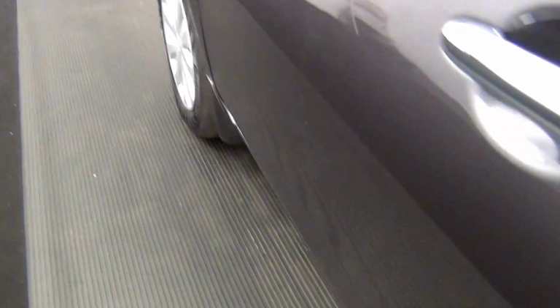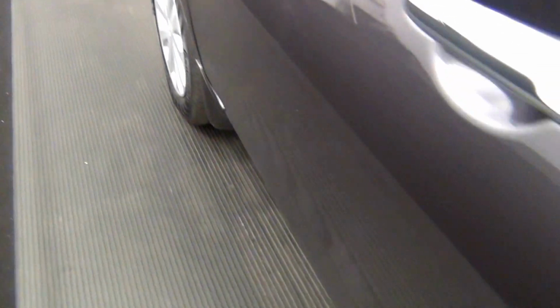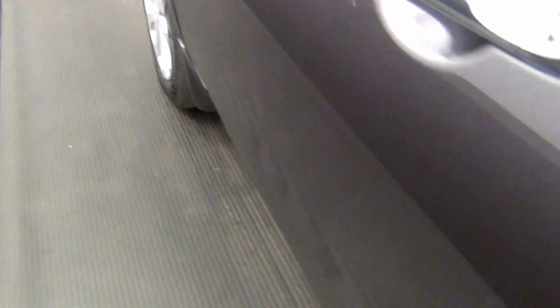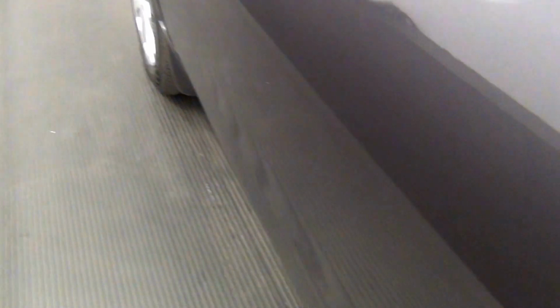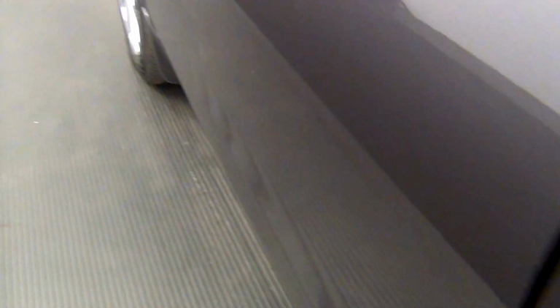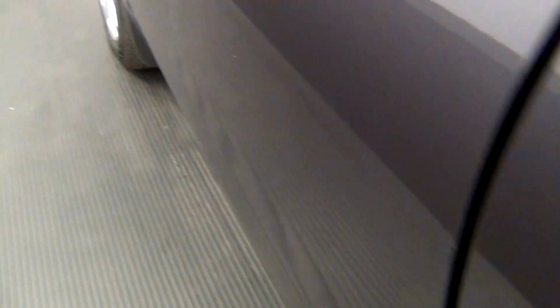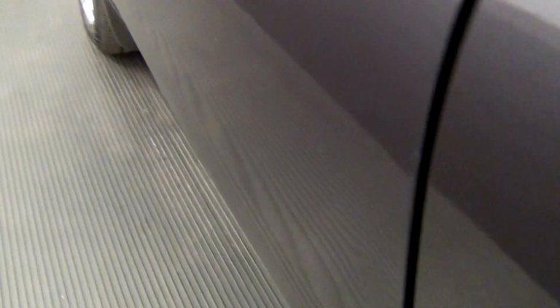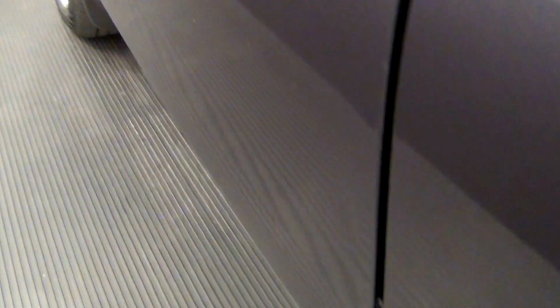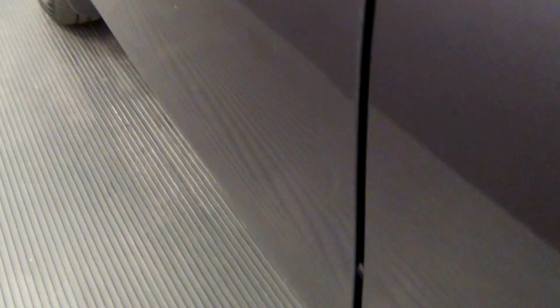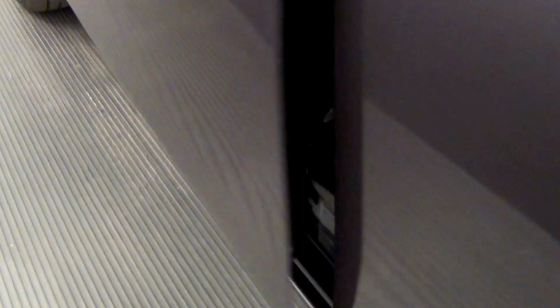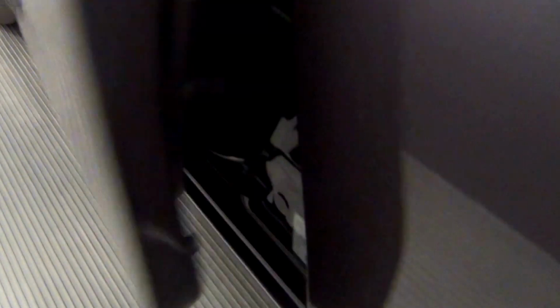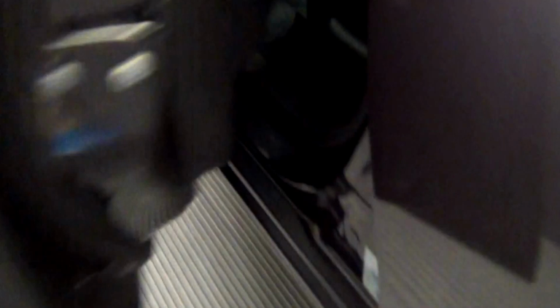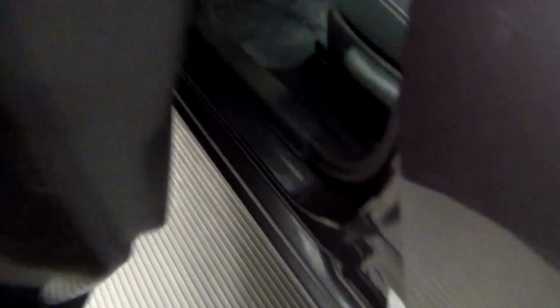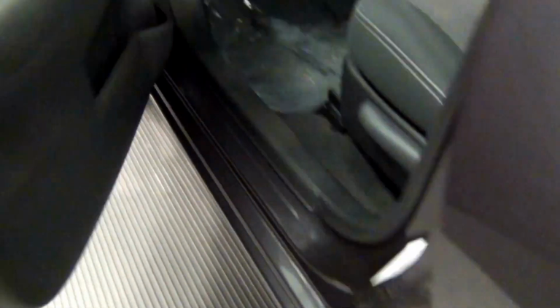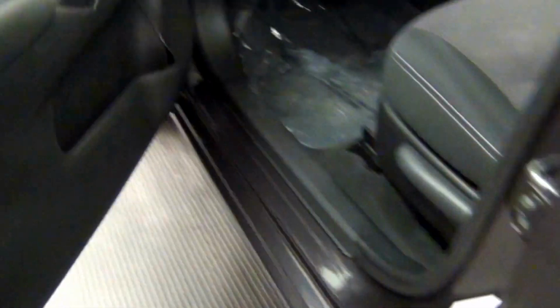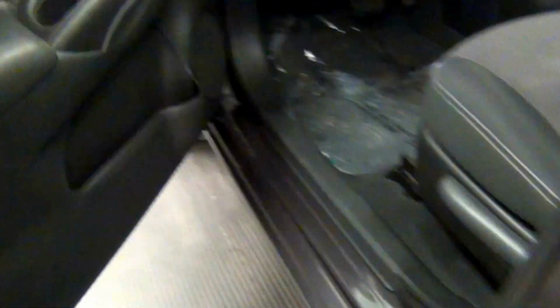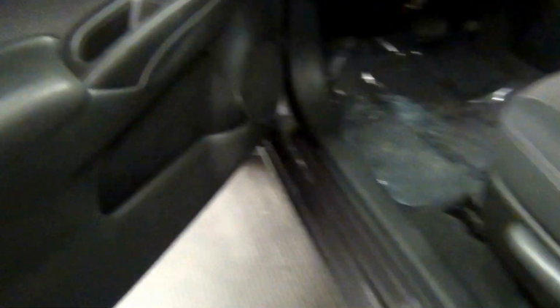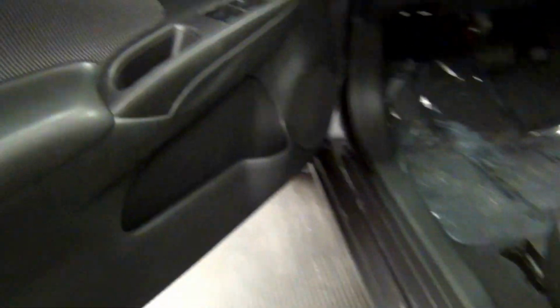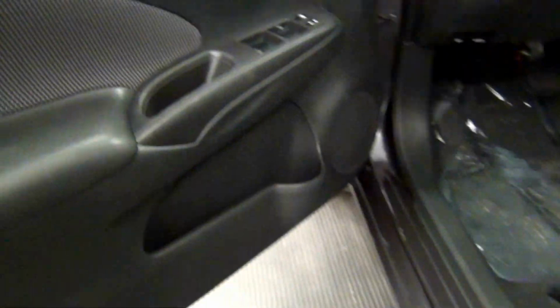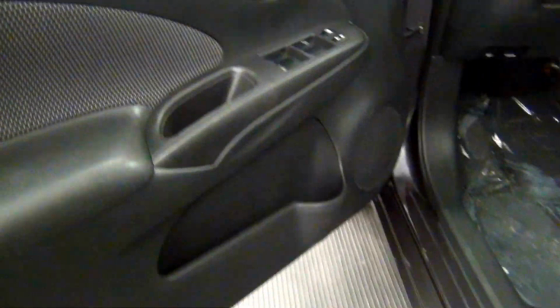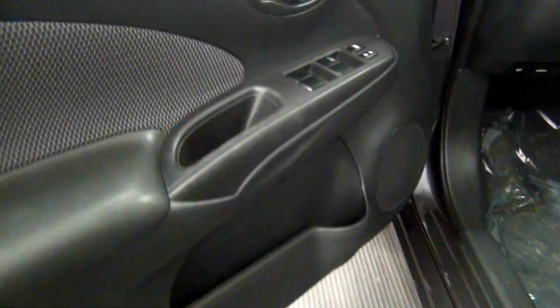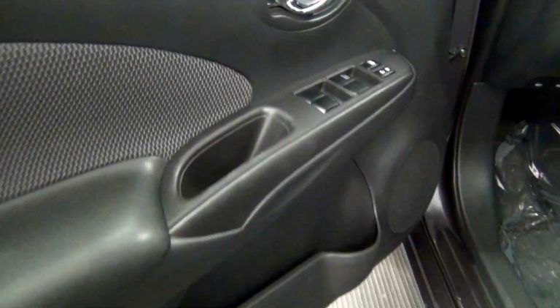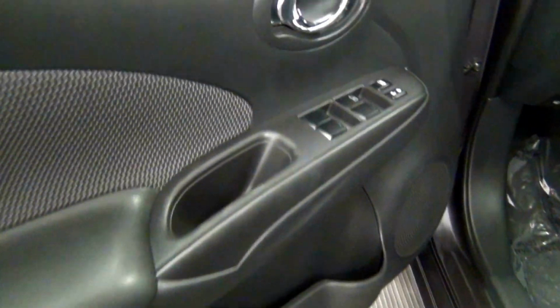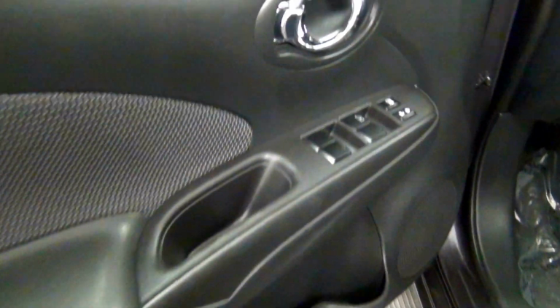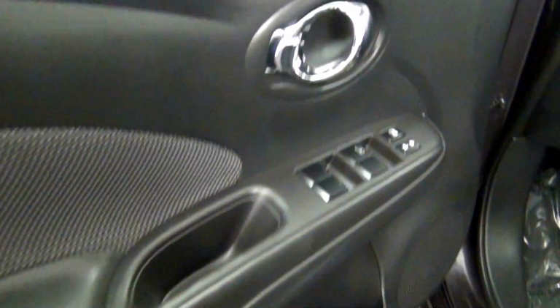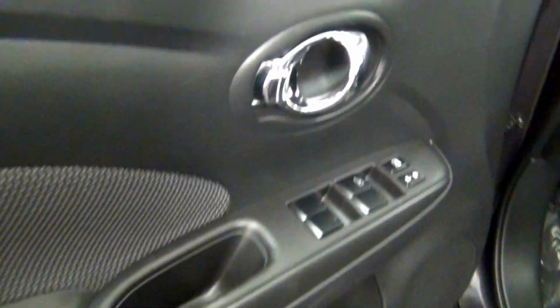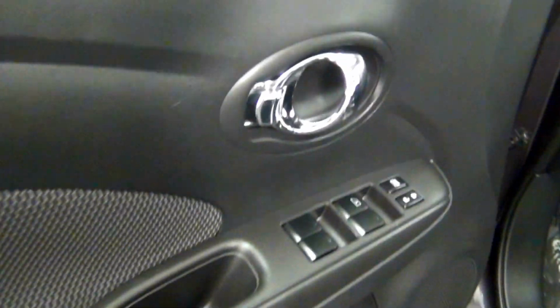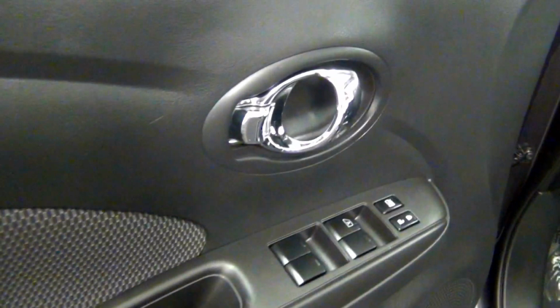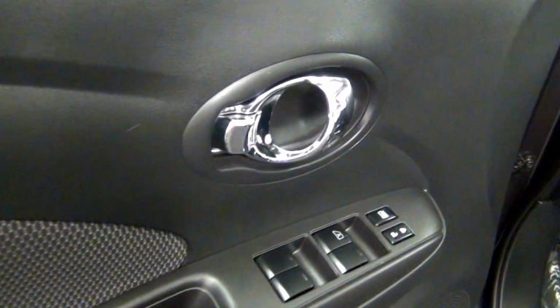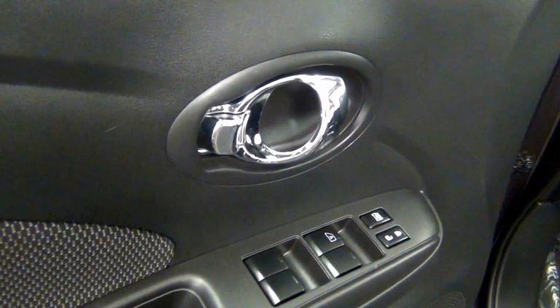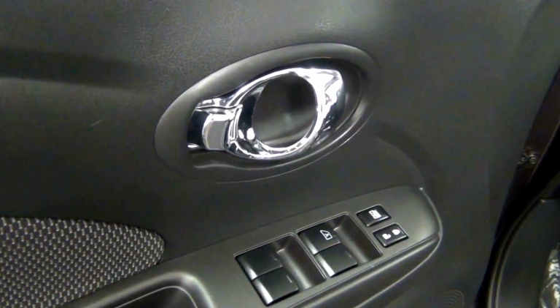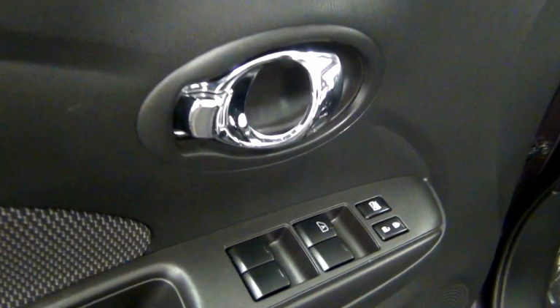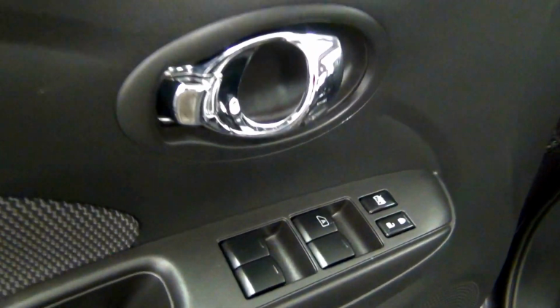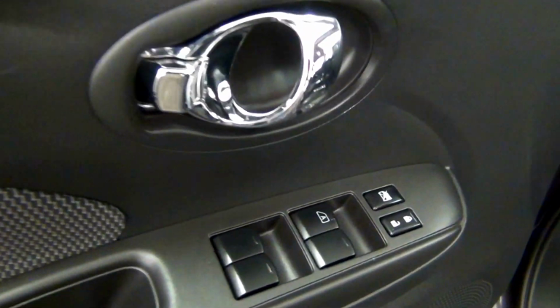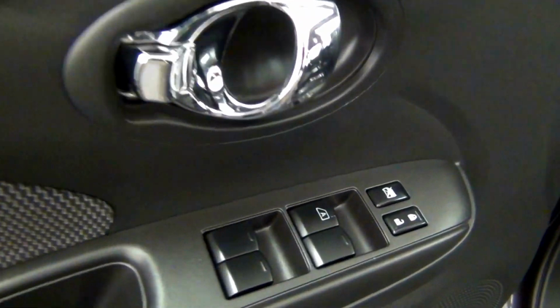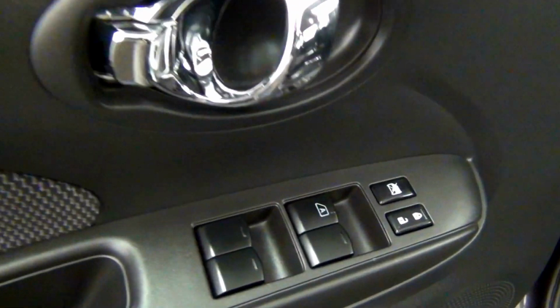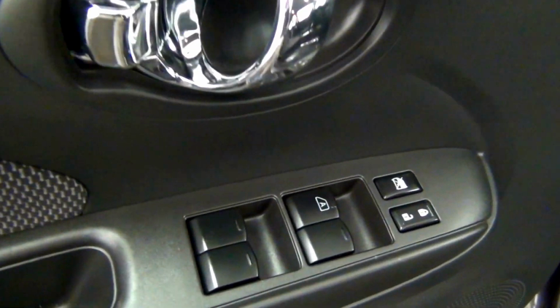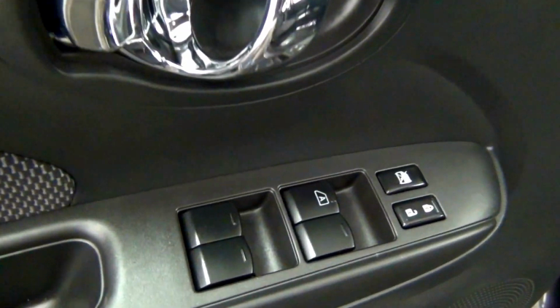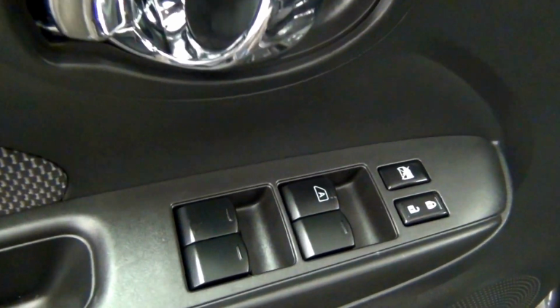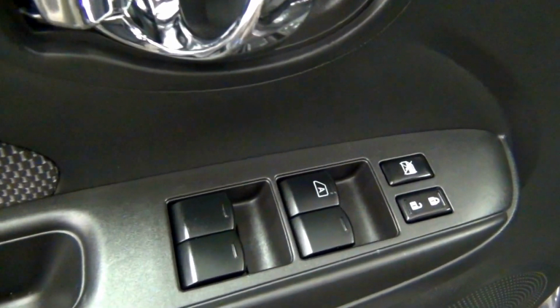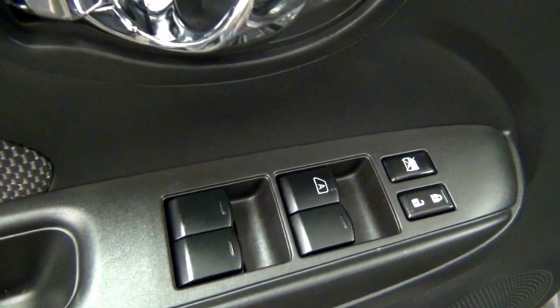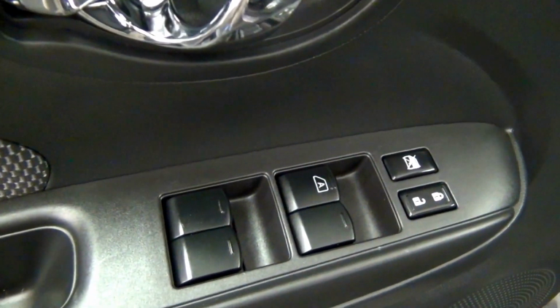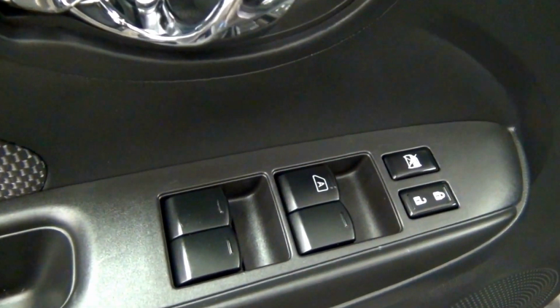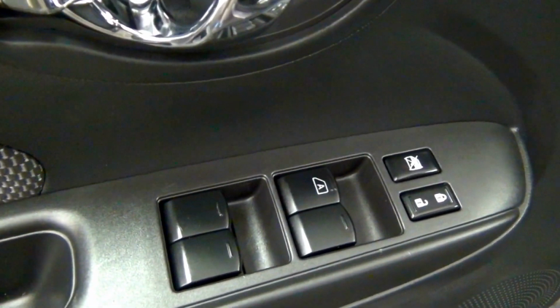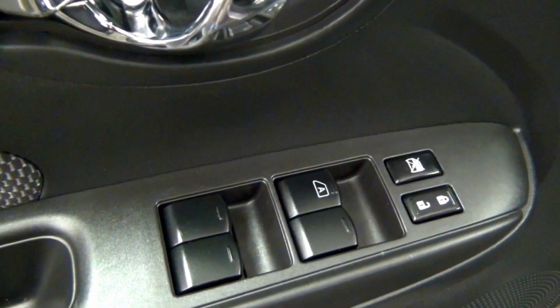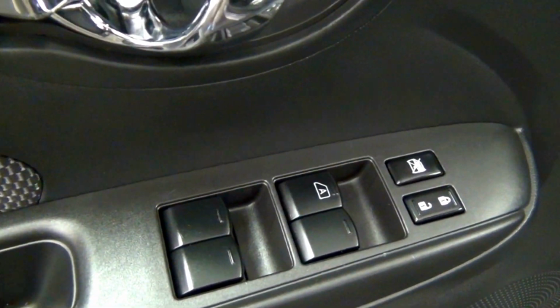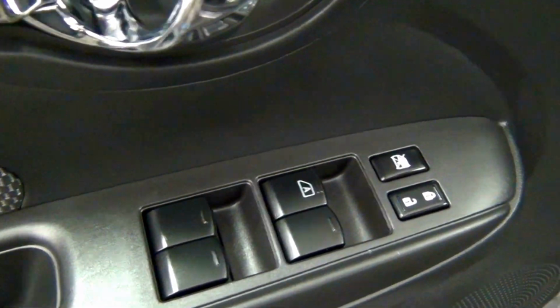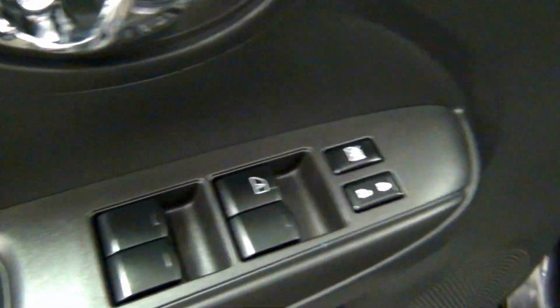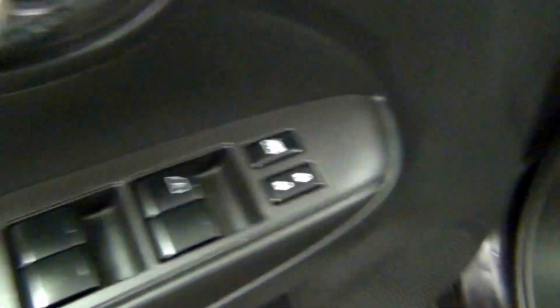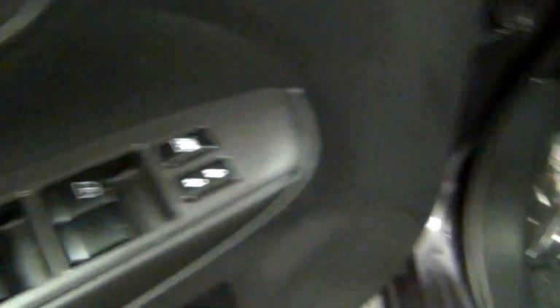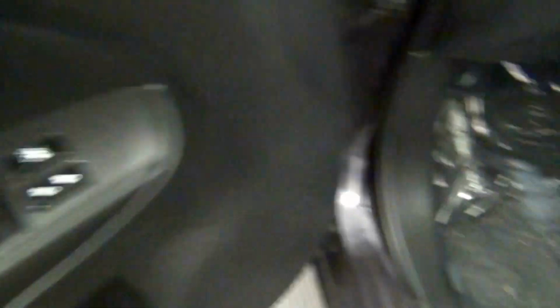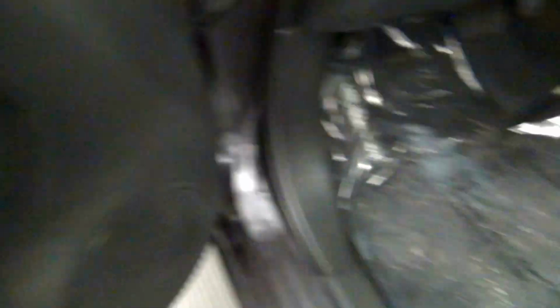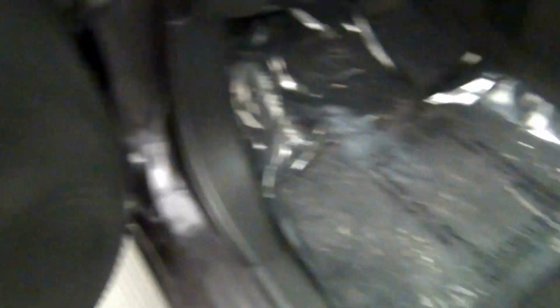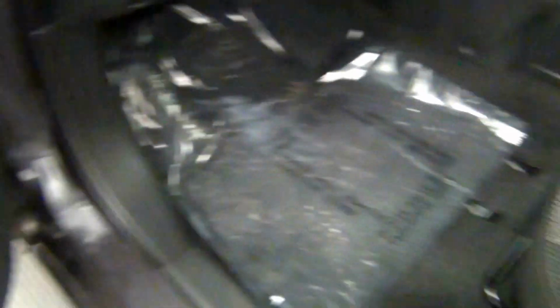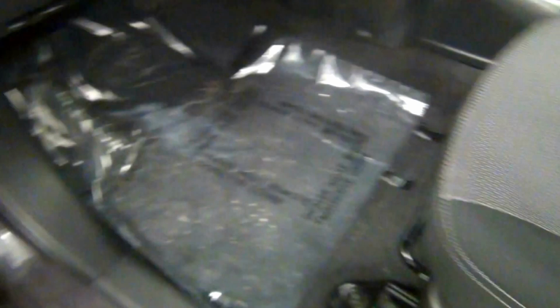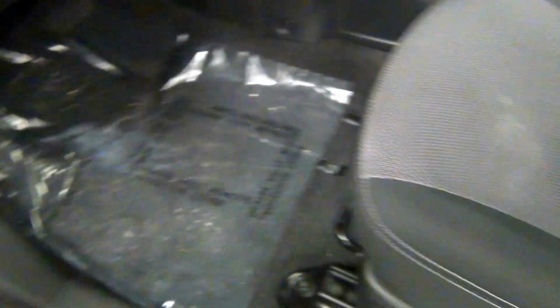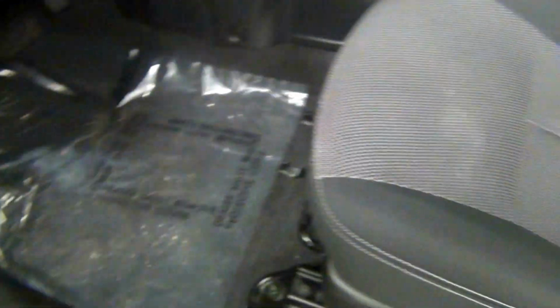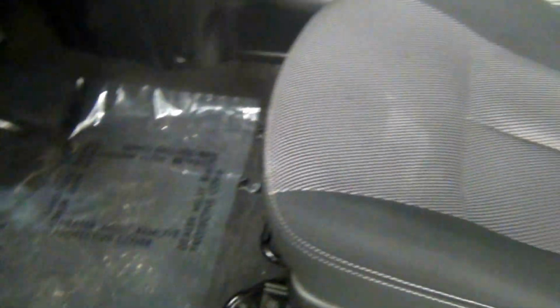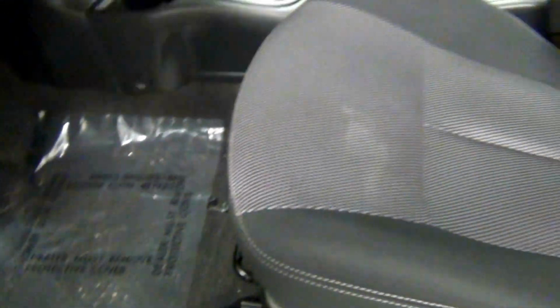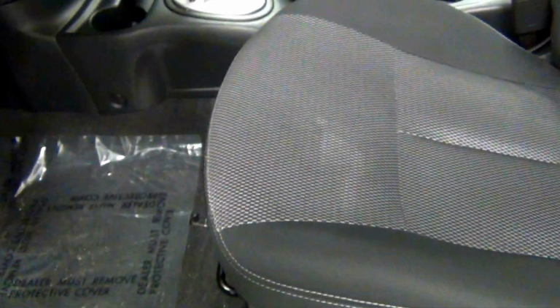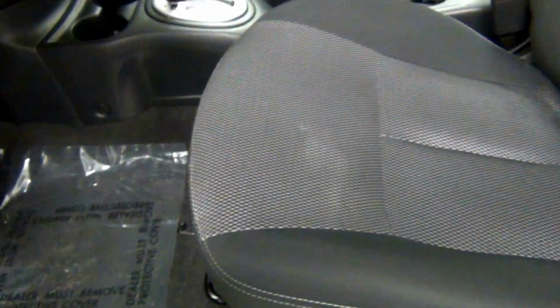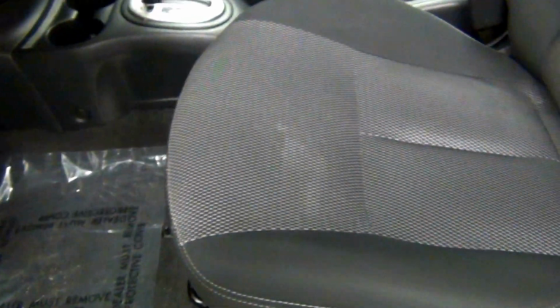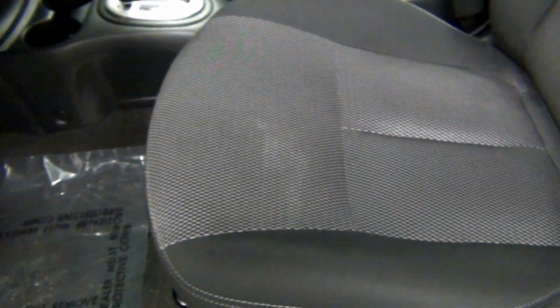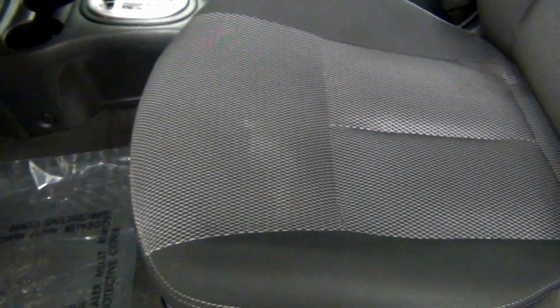Have a look on the inside of the vehicle. We have fabric interior.